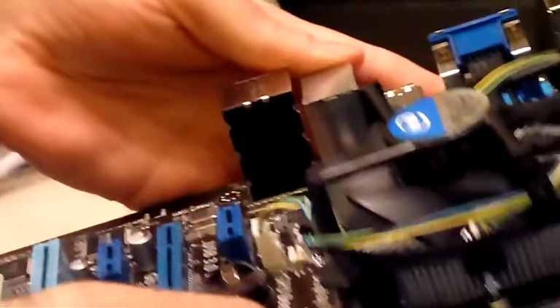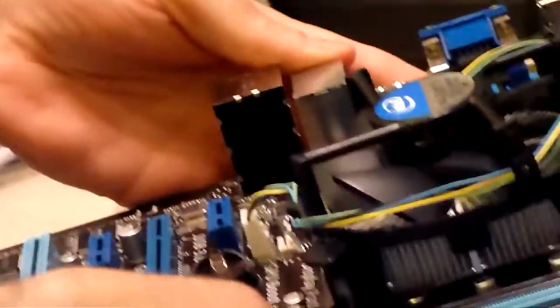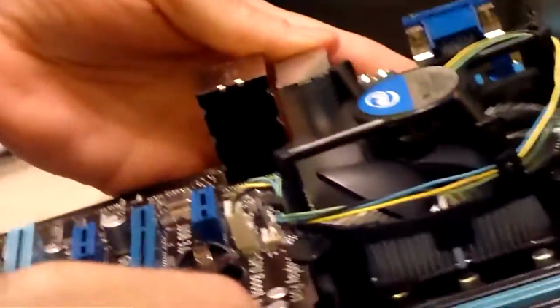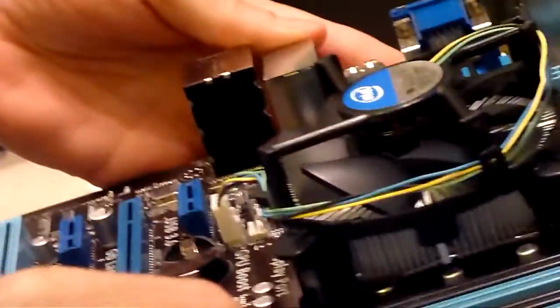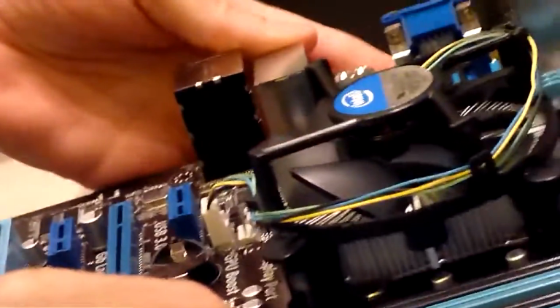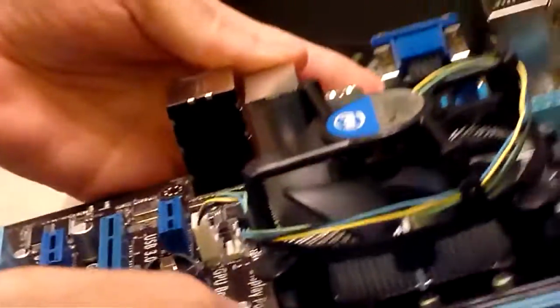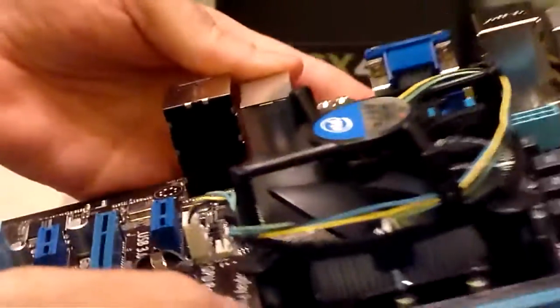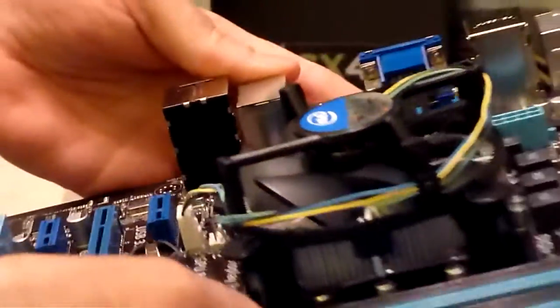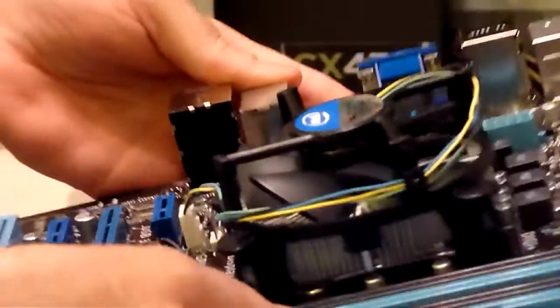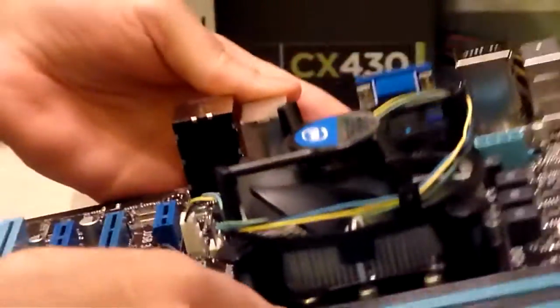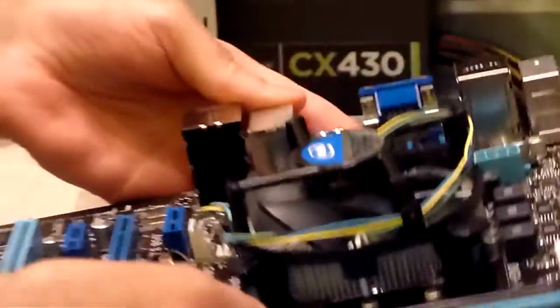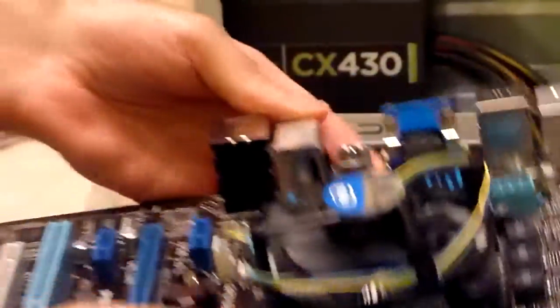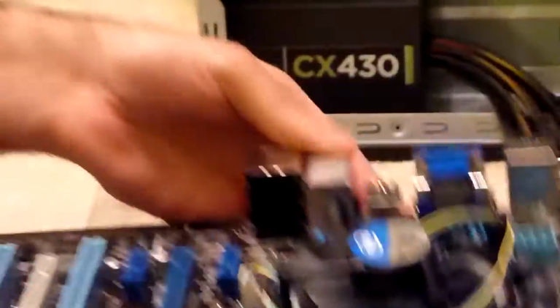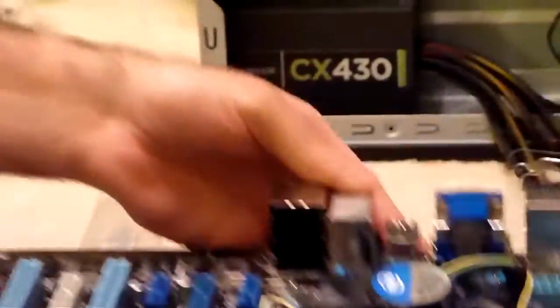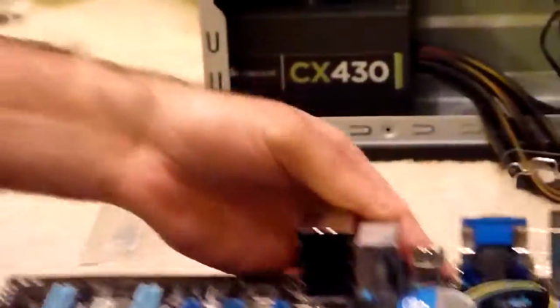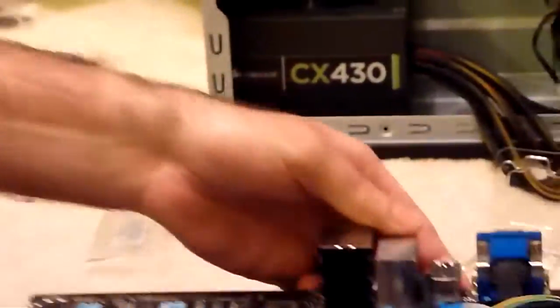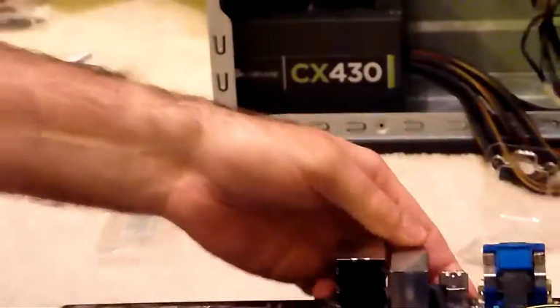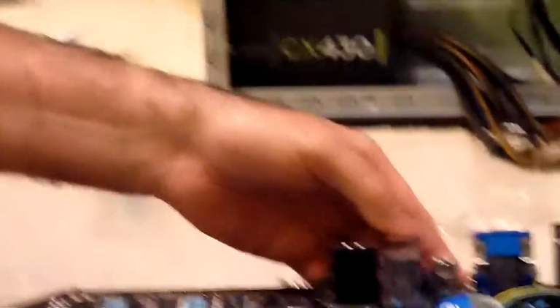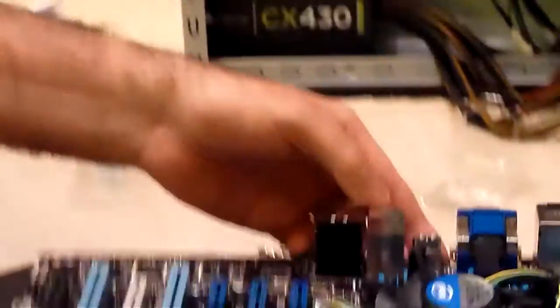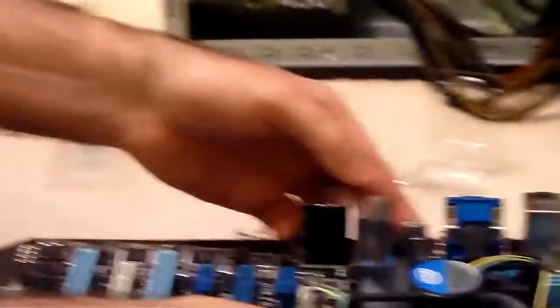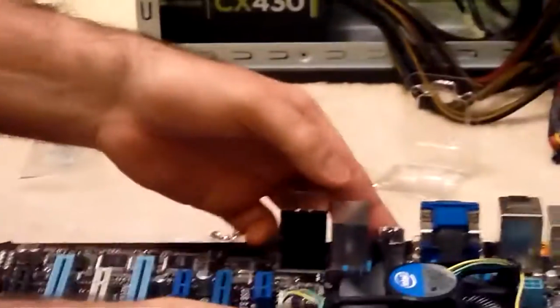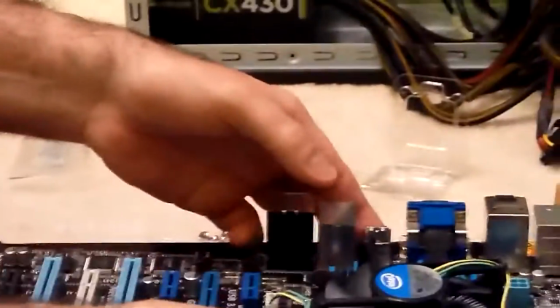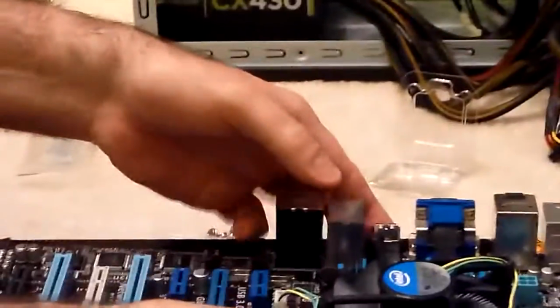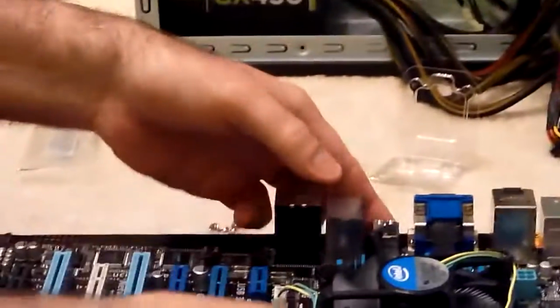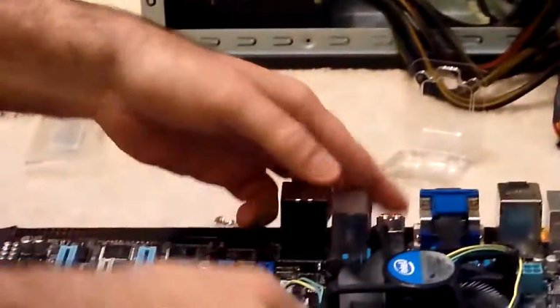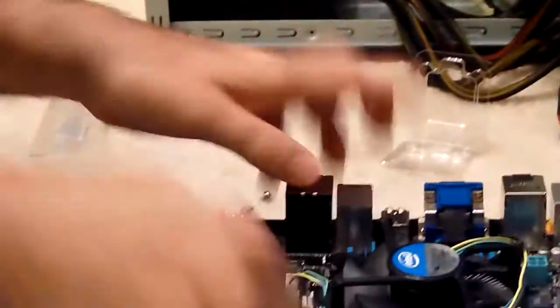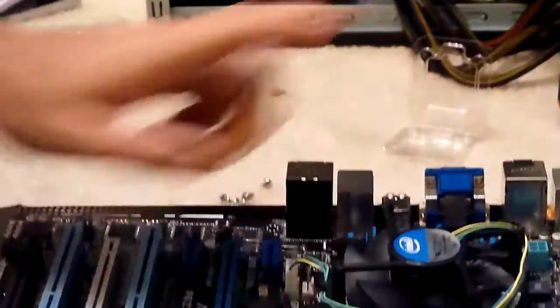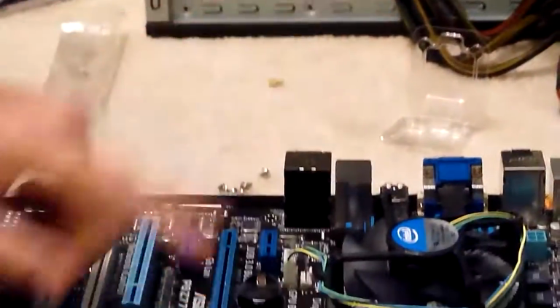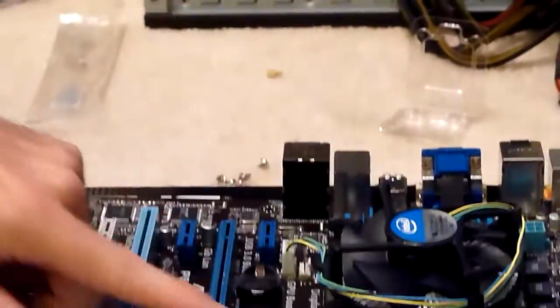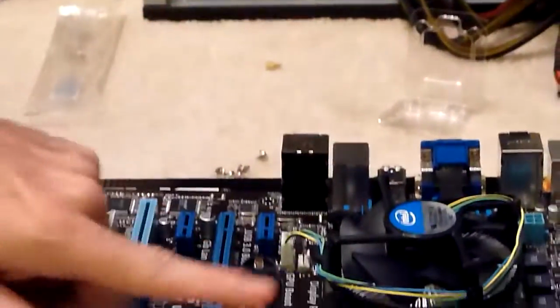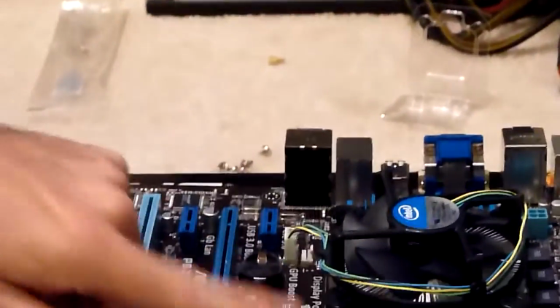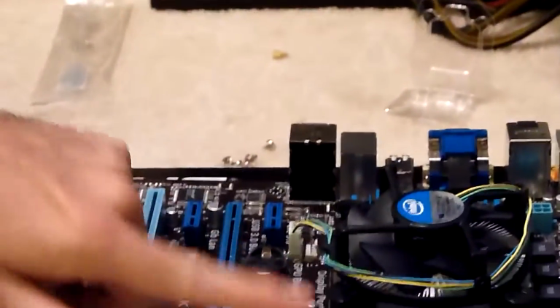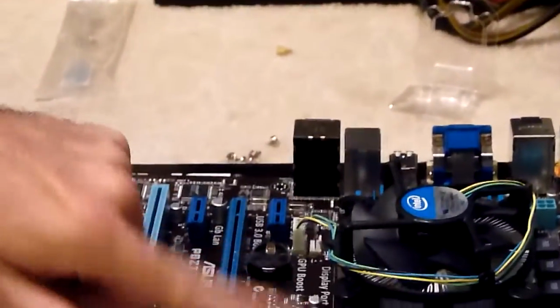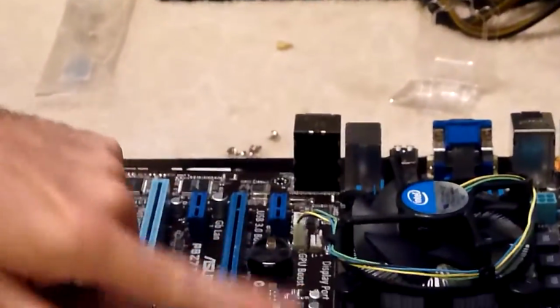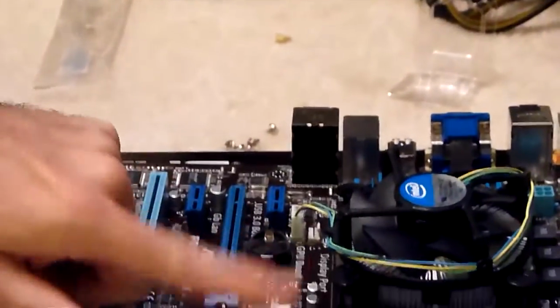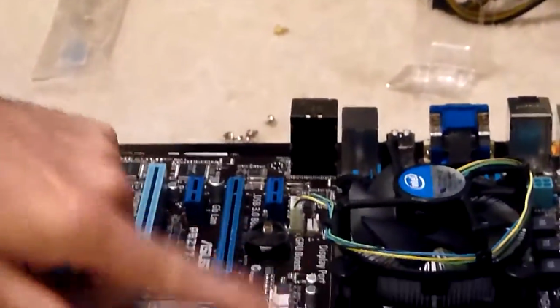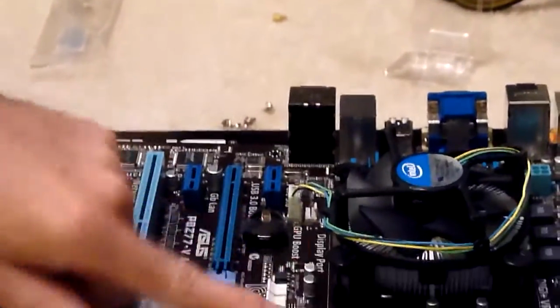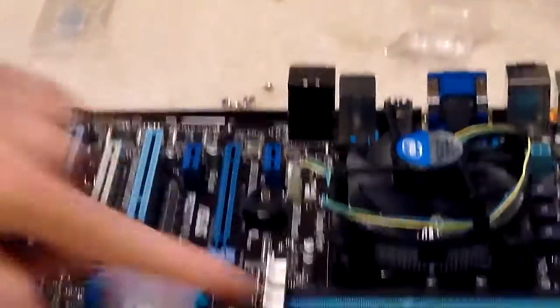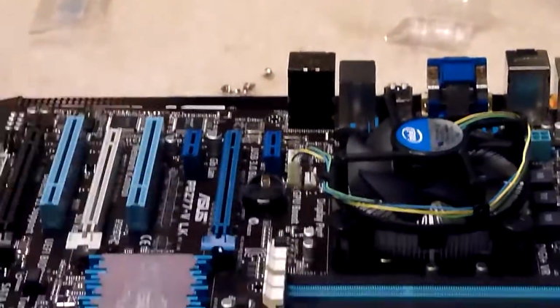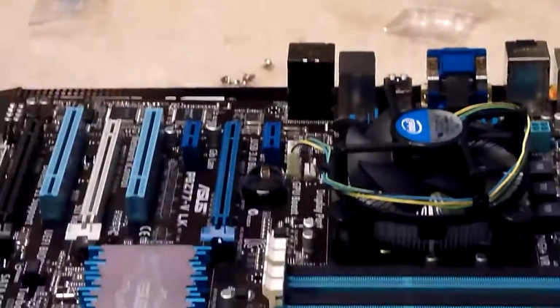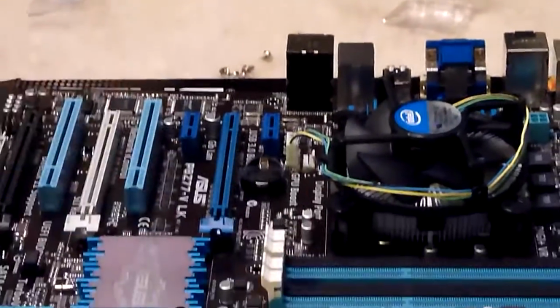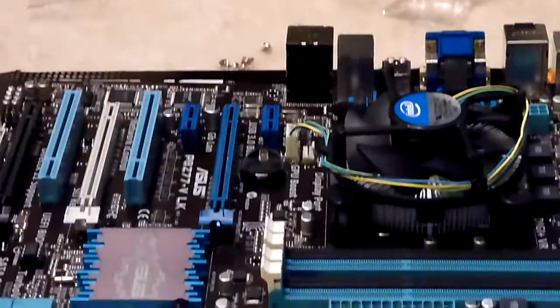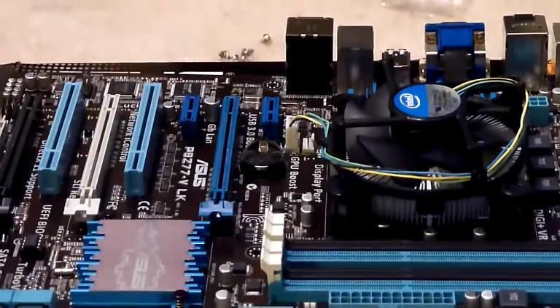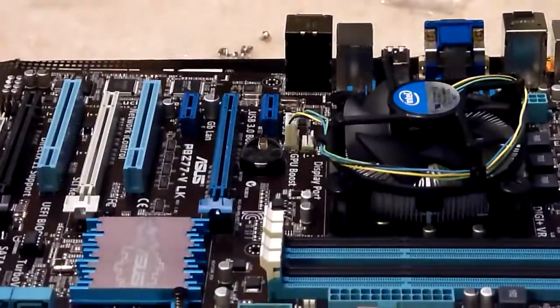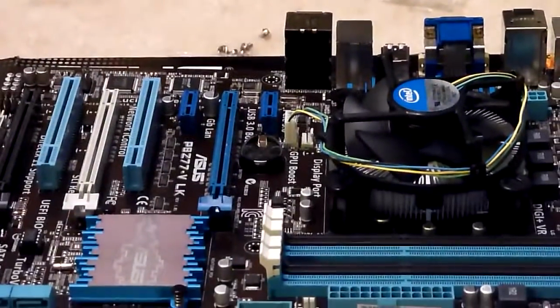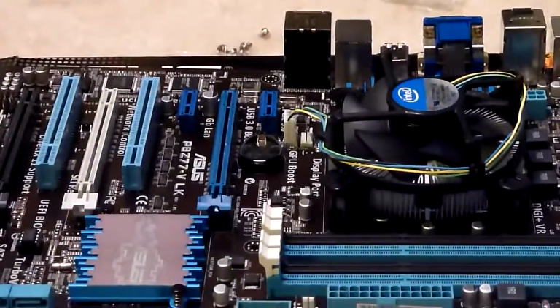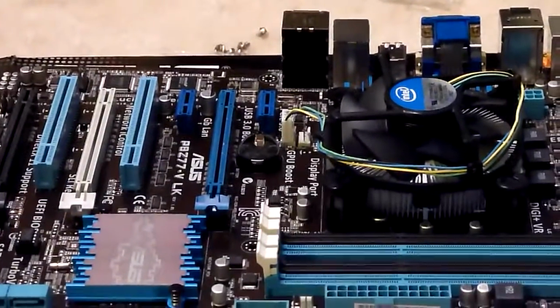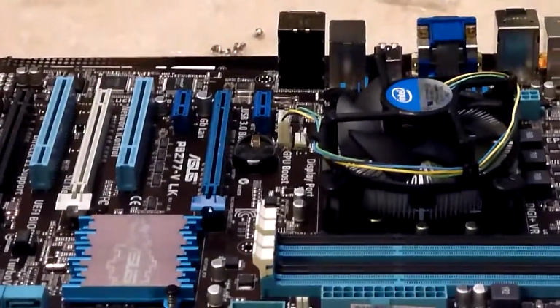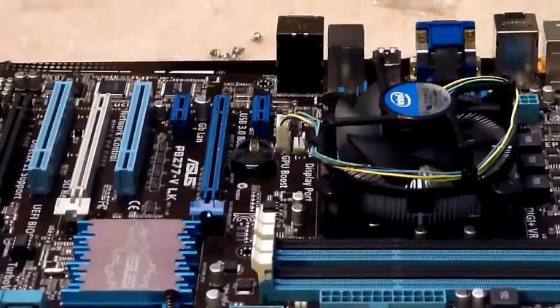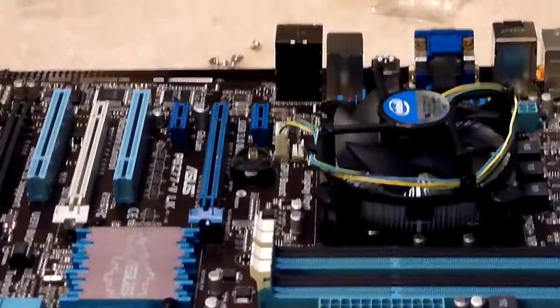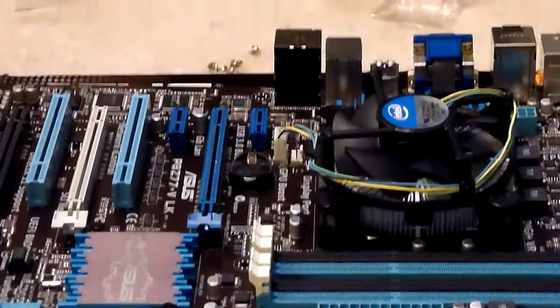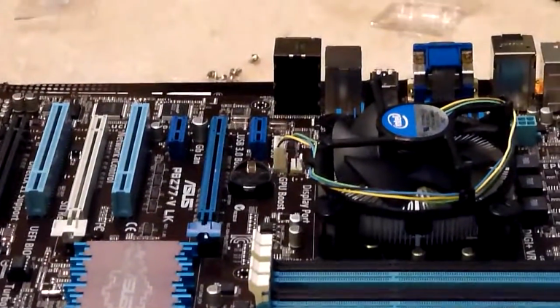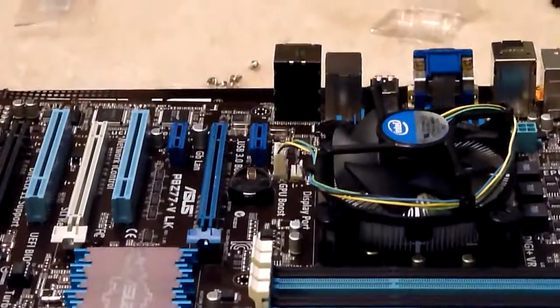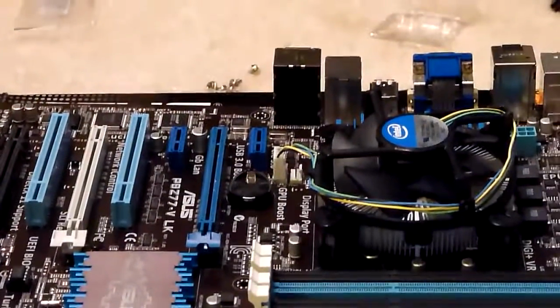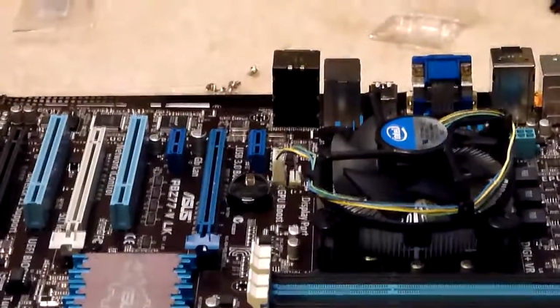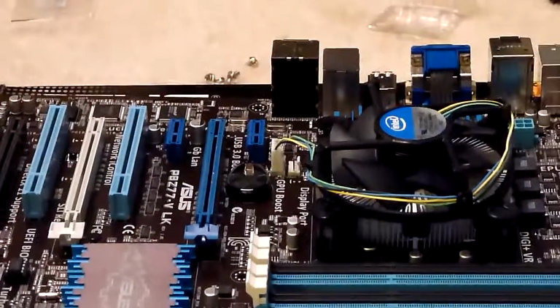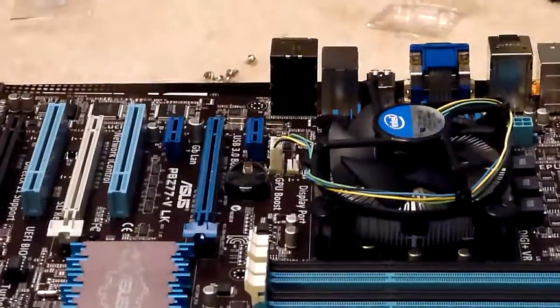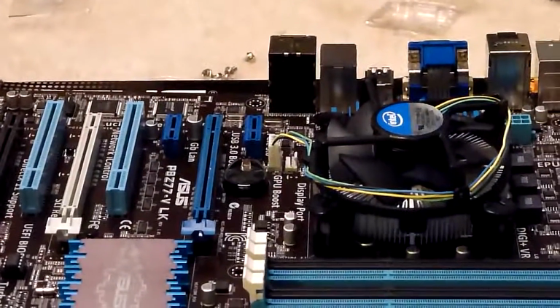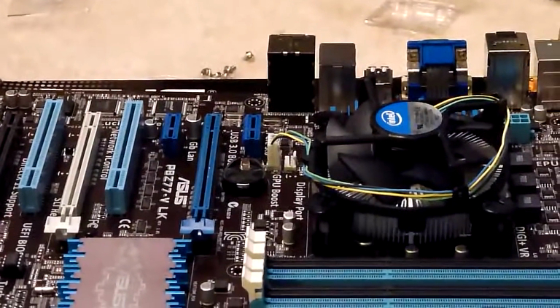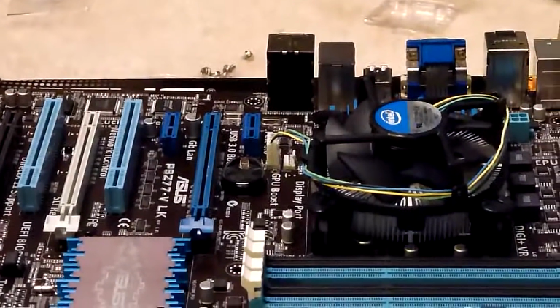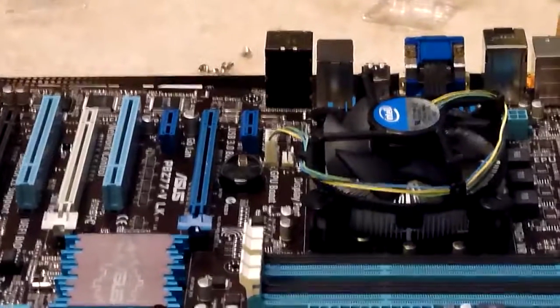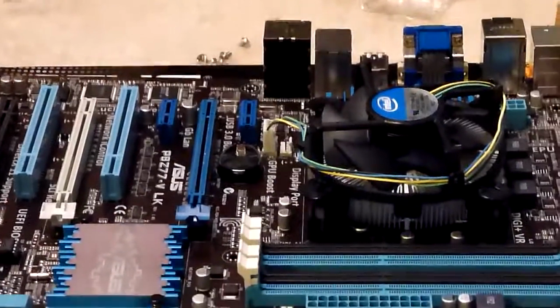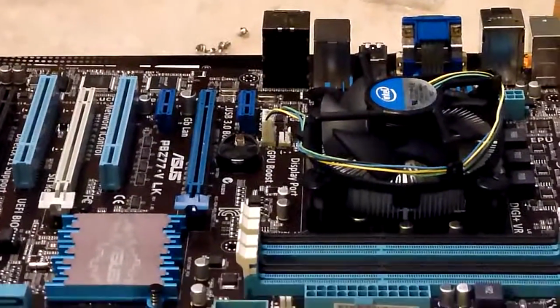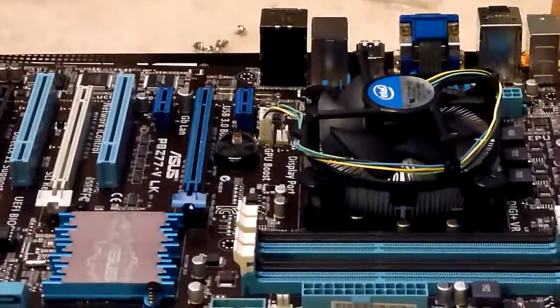Now, while I have it out here, the next thing we'll do is put in the memory chips into this motherboard.